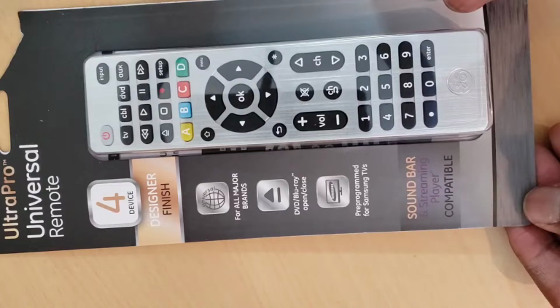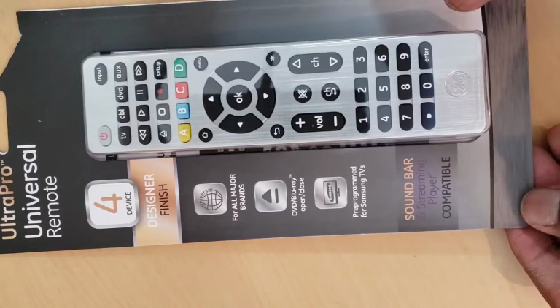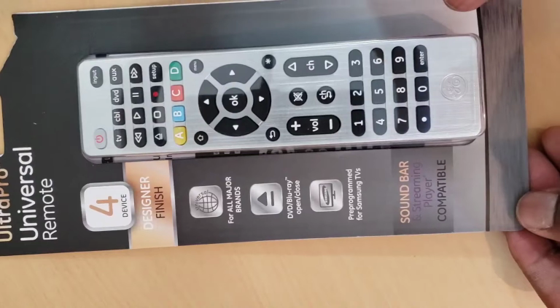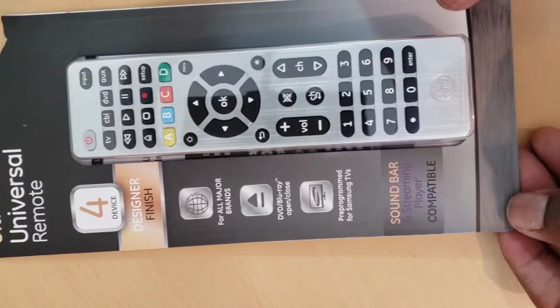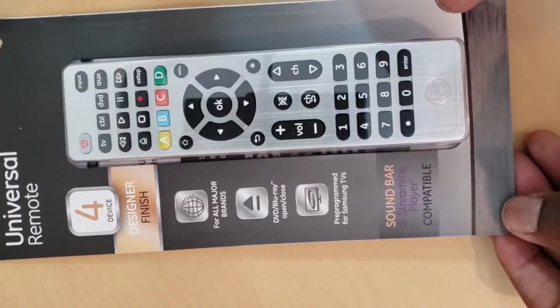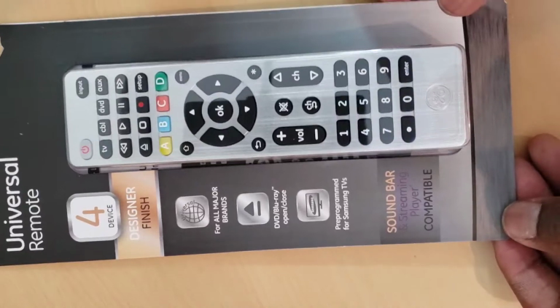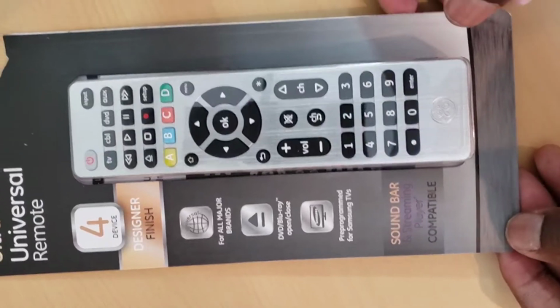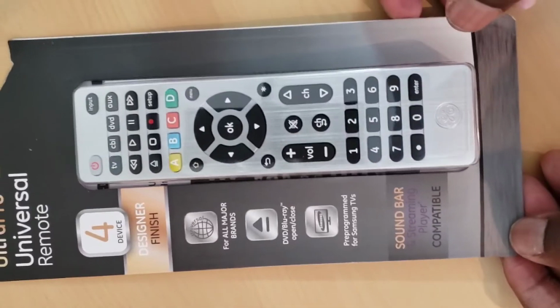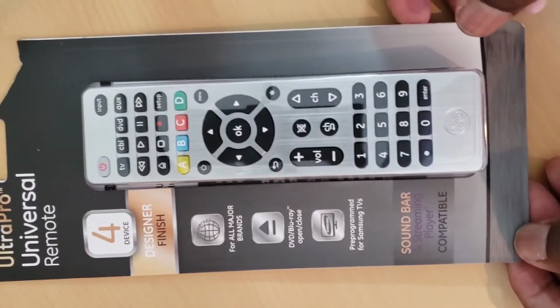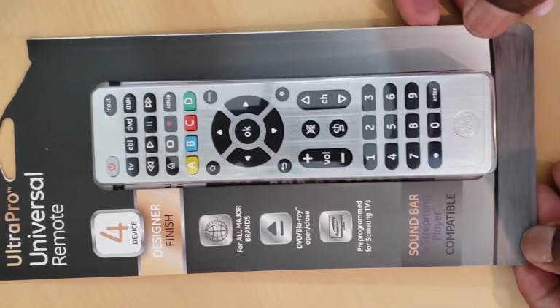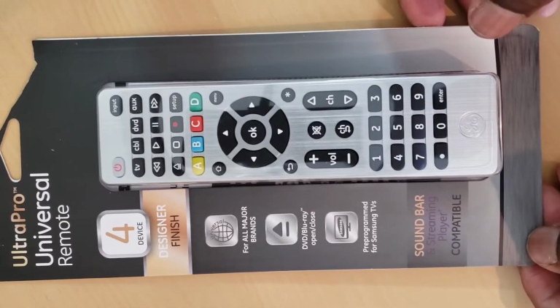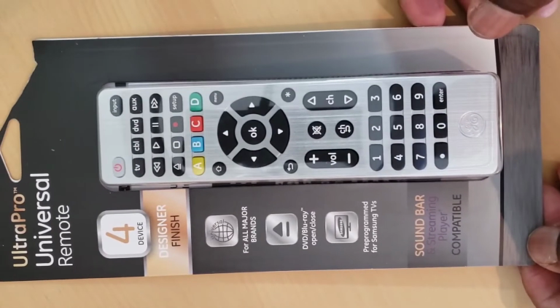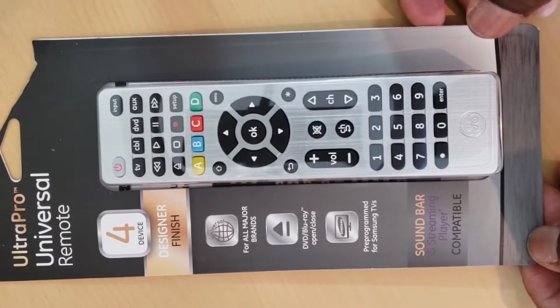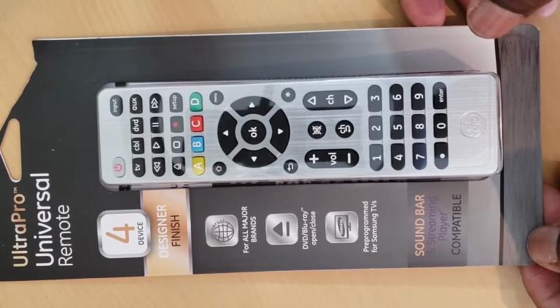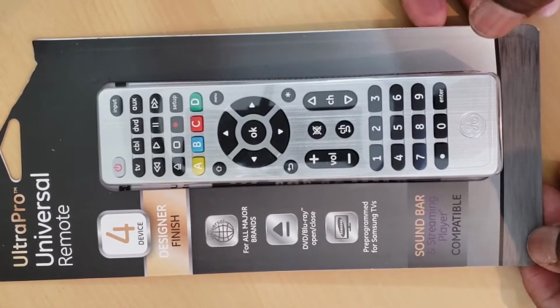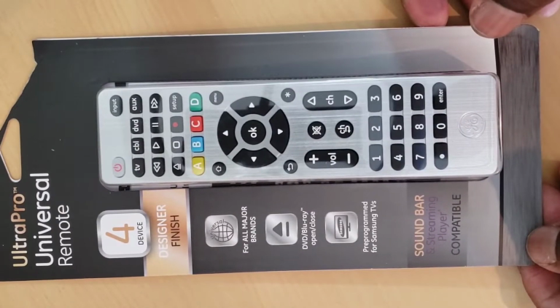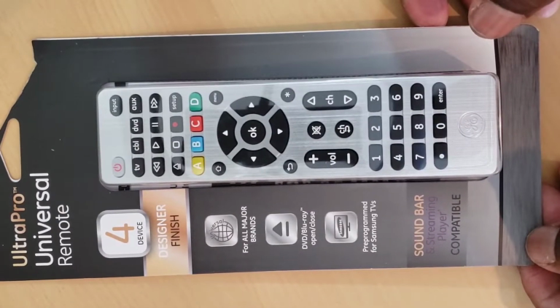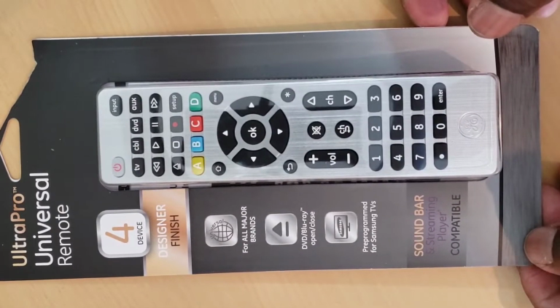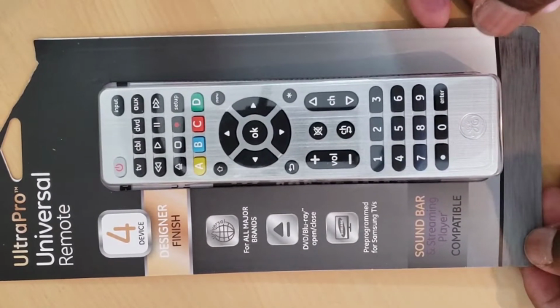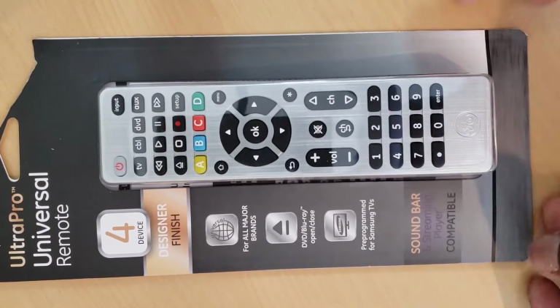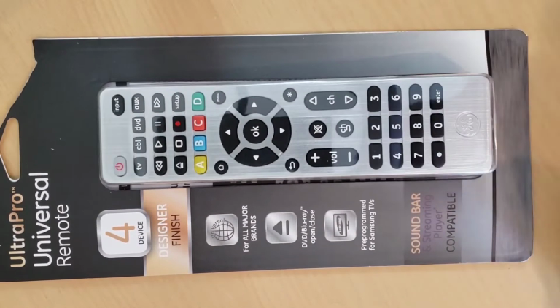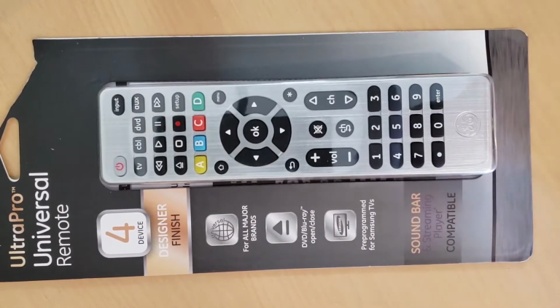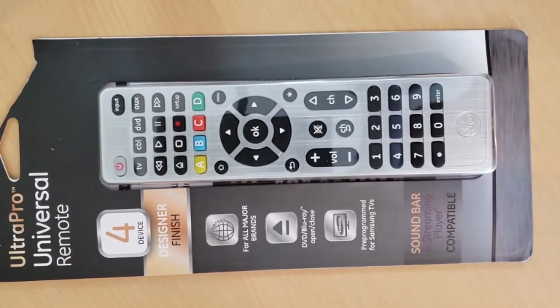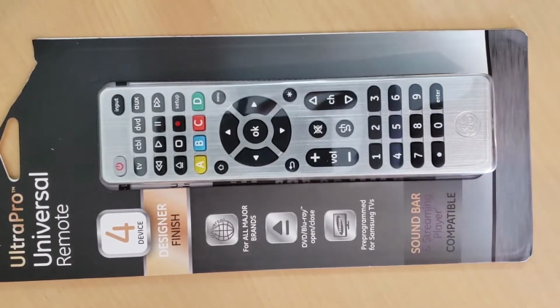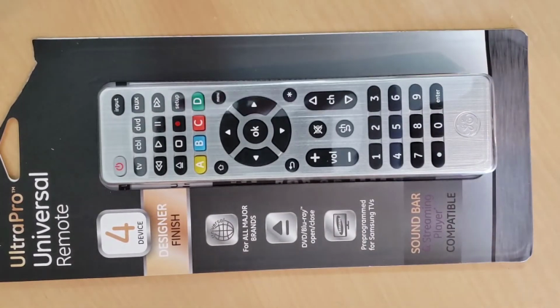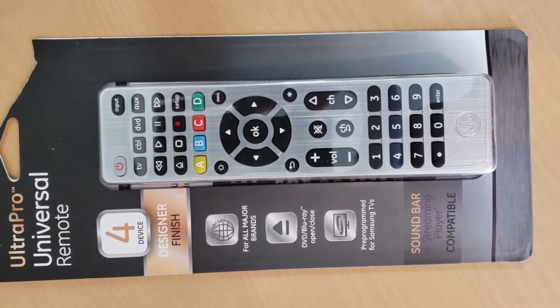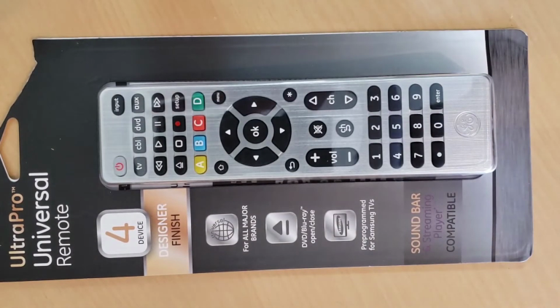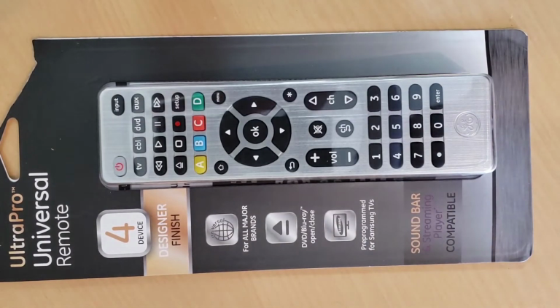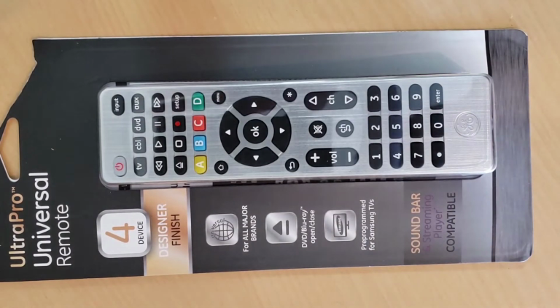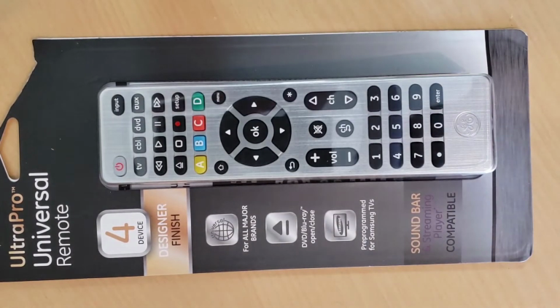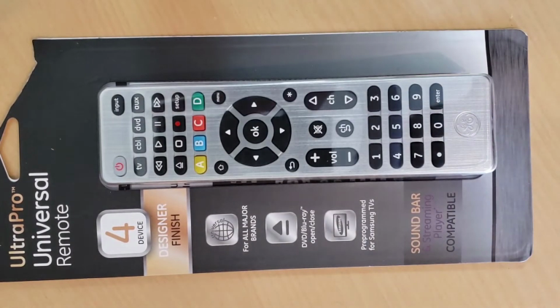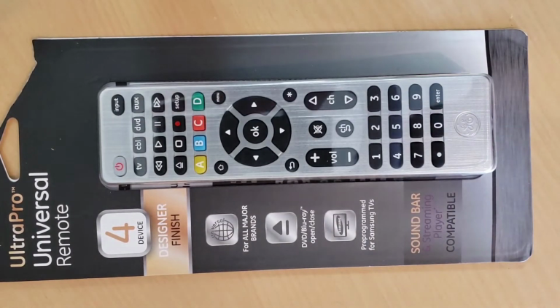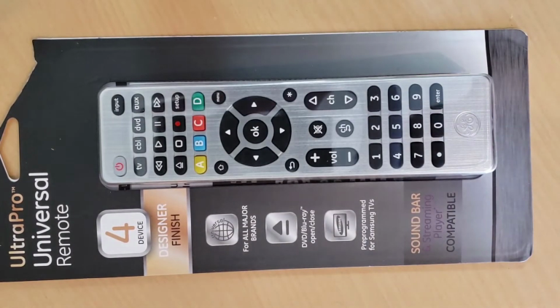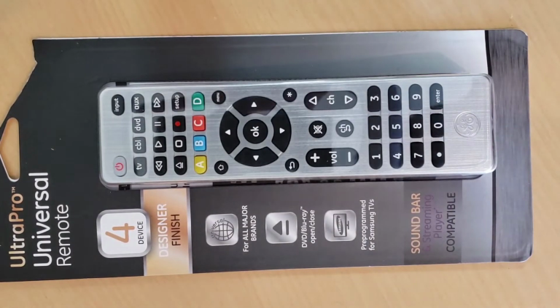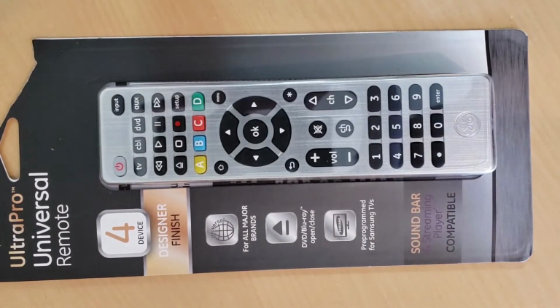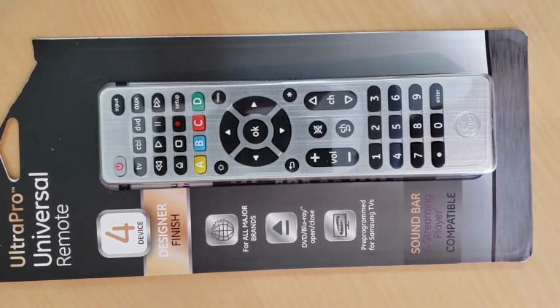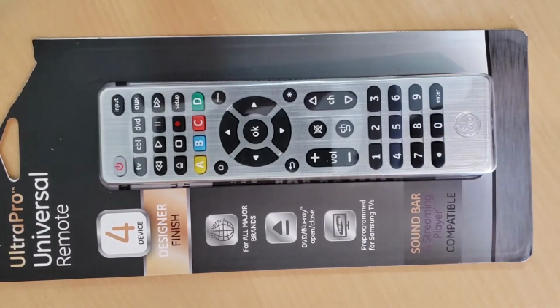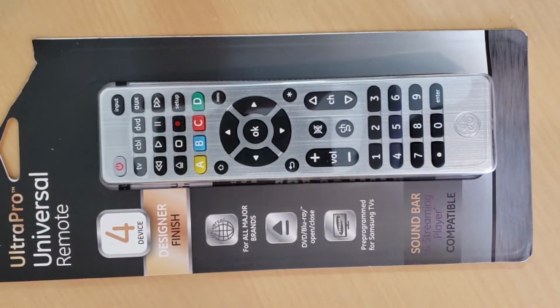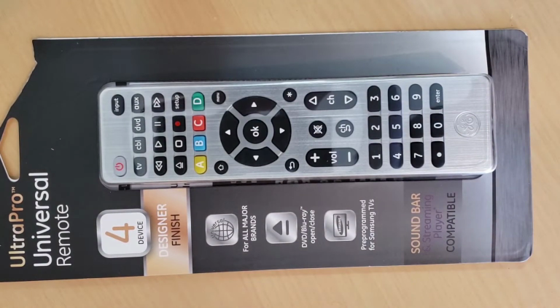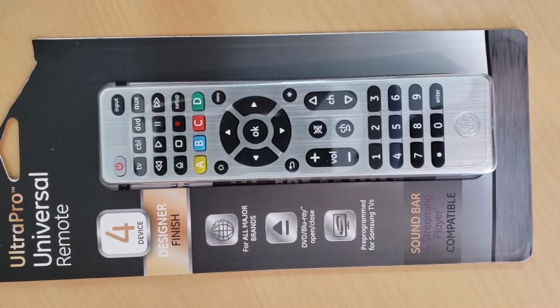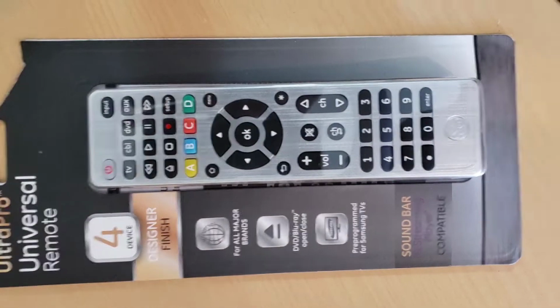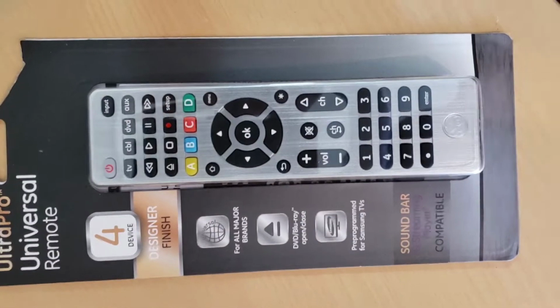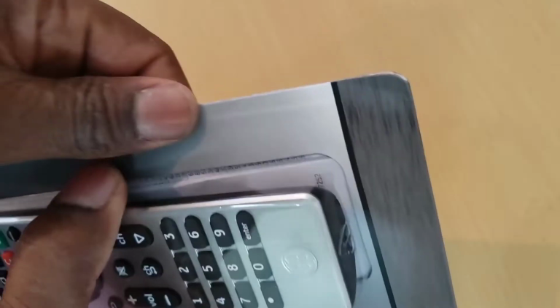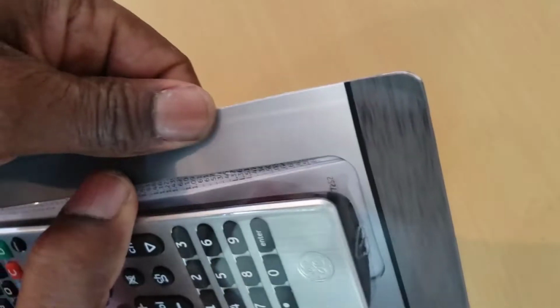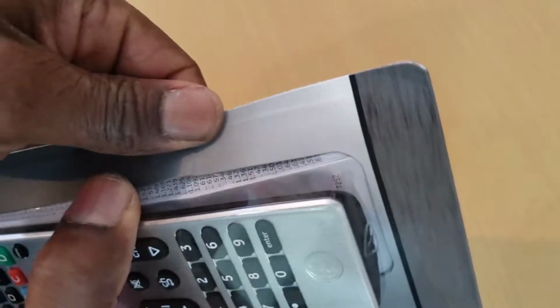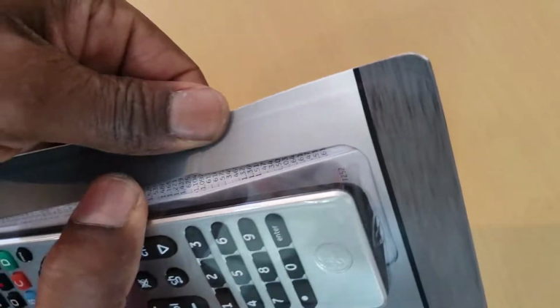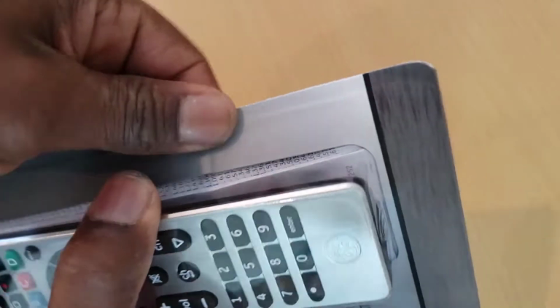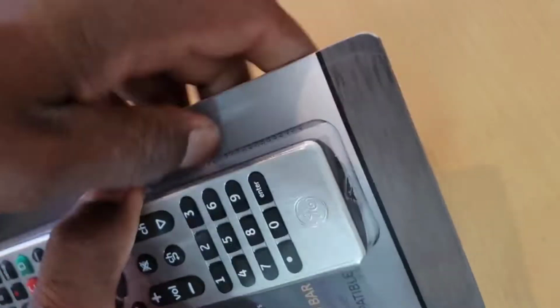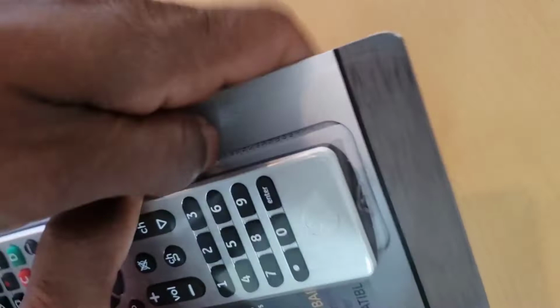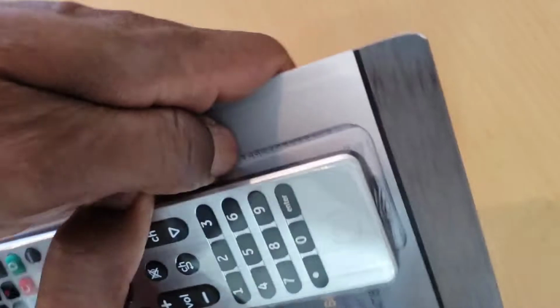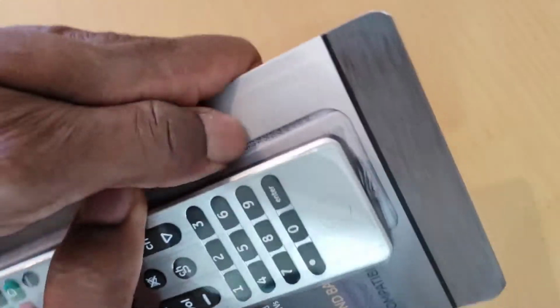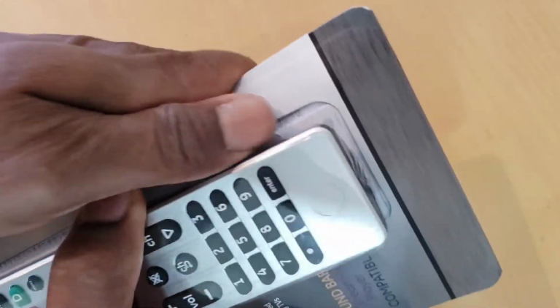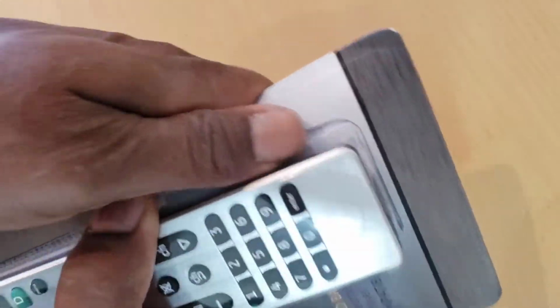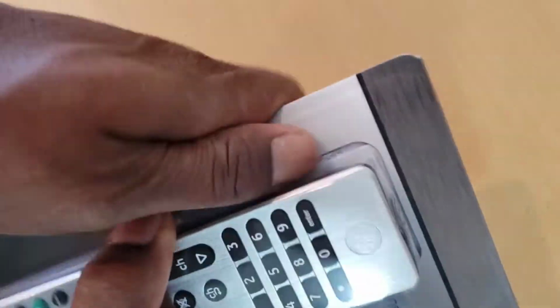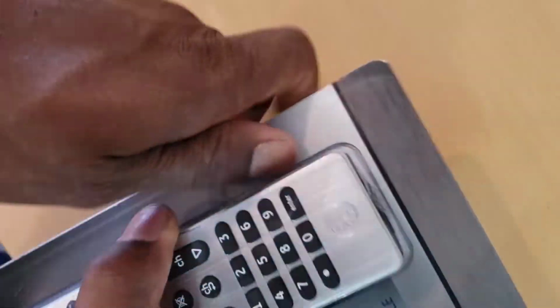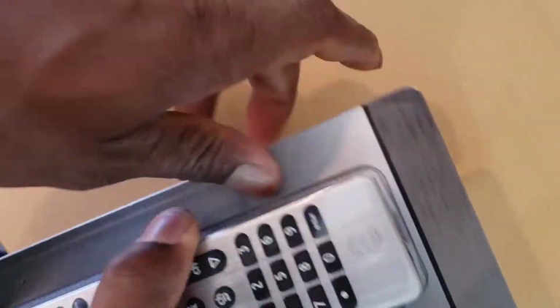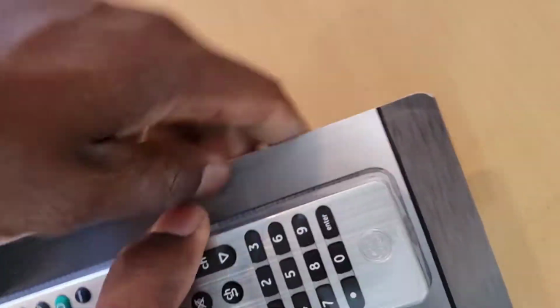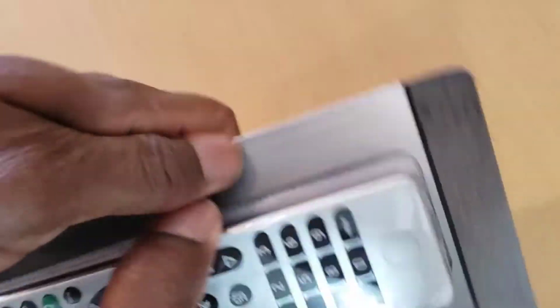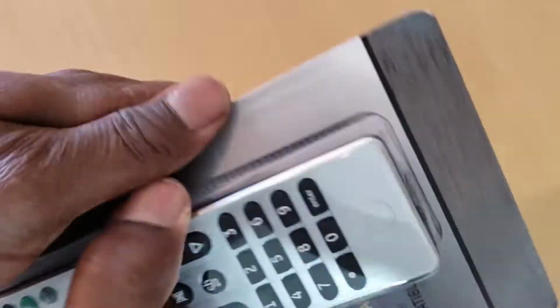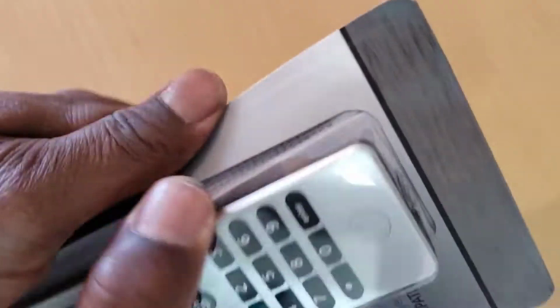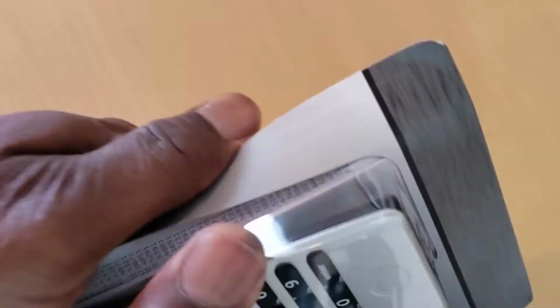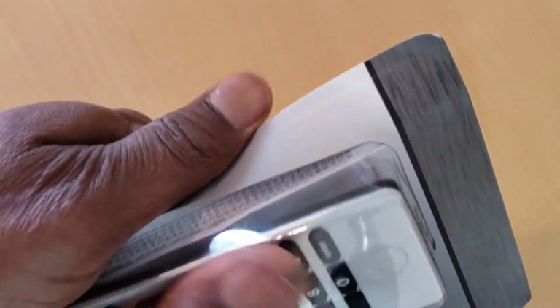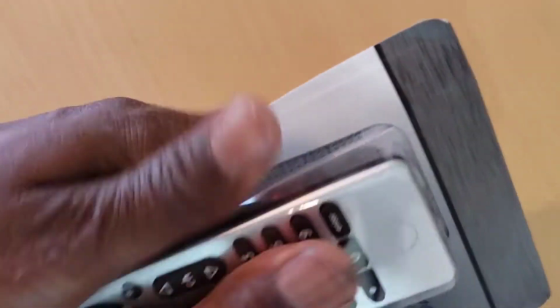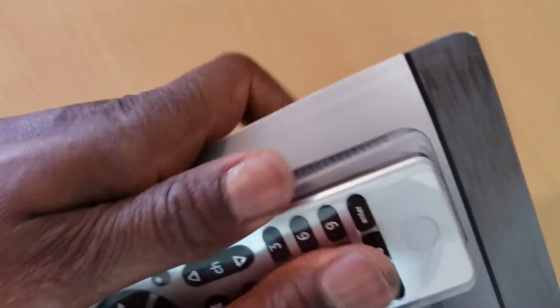Welcome to How to Do Topics channel. If you are new here, consider subscribing. In this video, we are going to take a look at how to program a GE Ultra Pro Universal Remote Control to a Samsung TV.